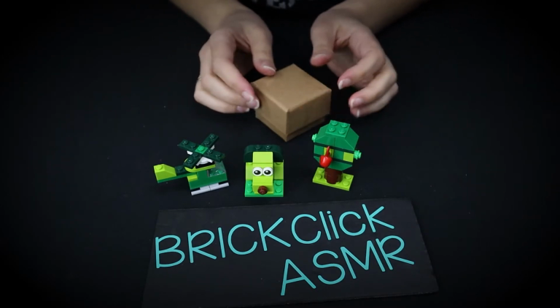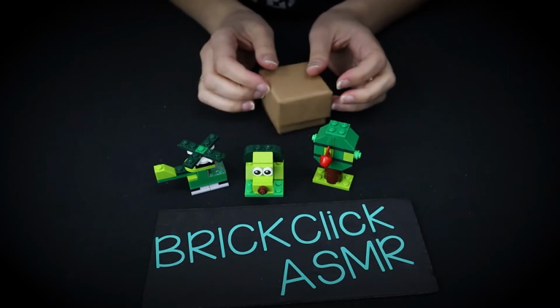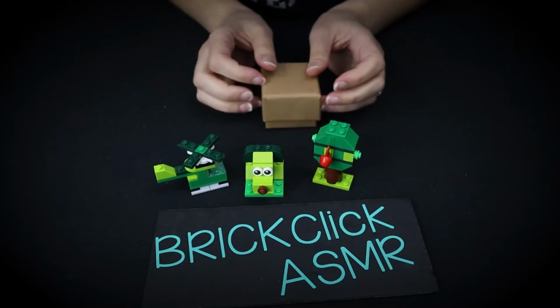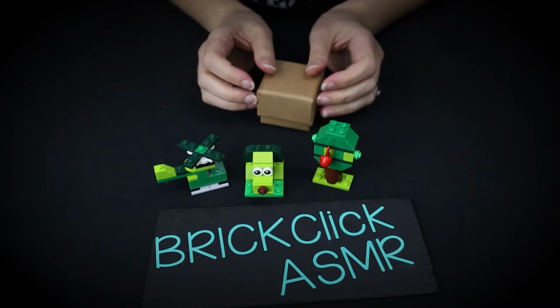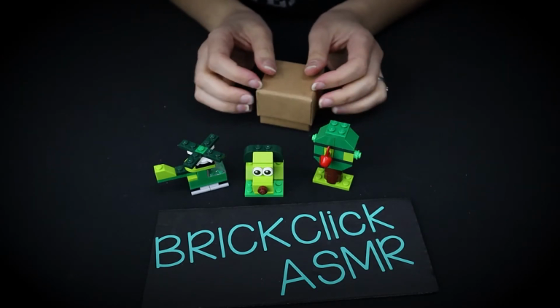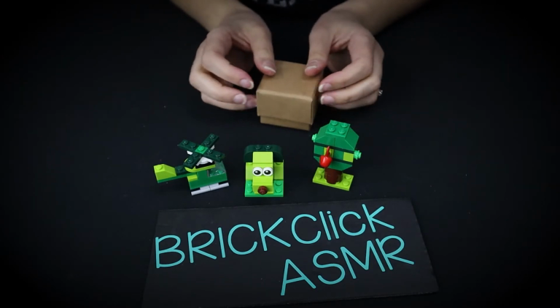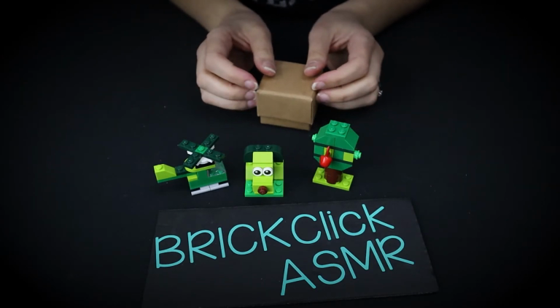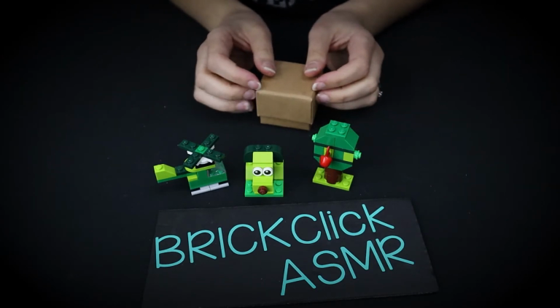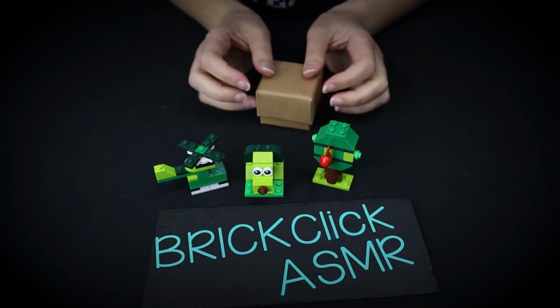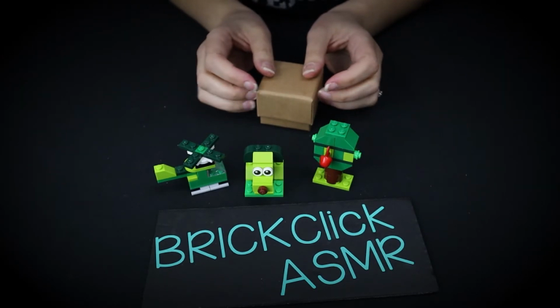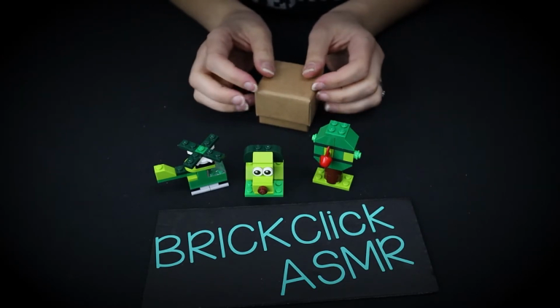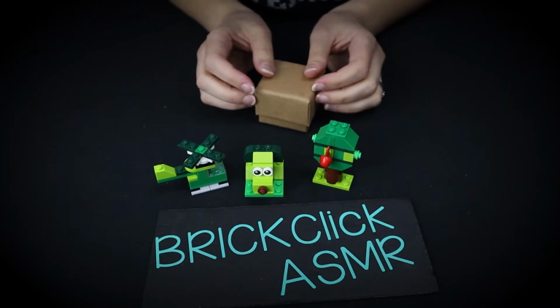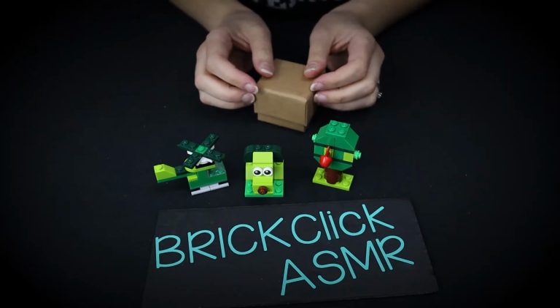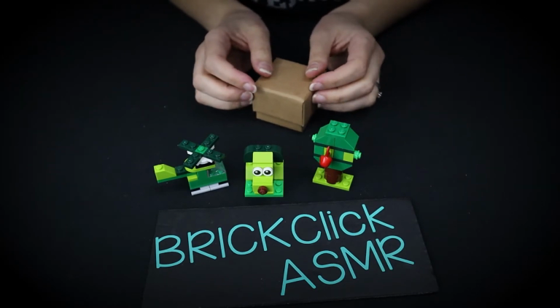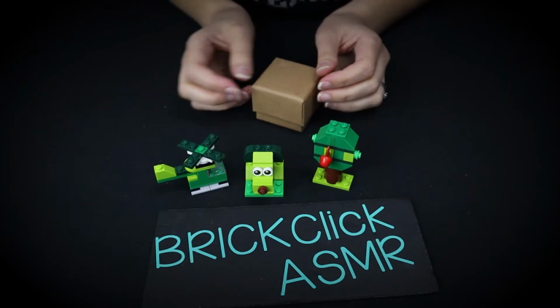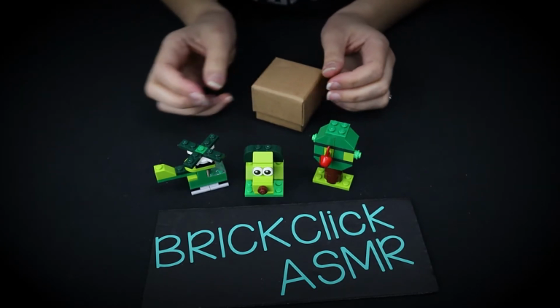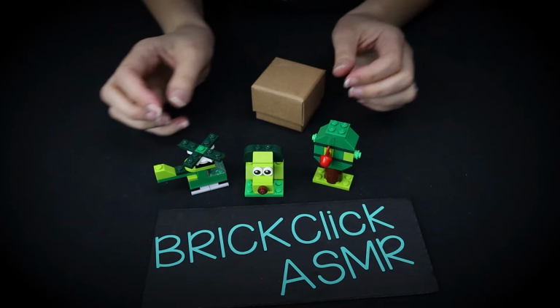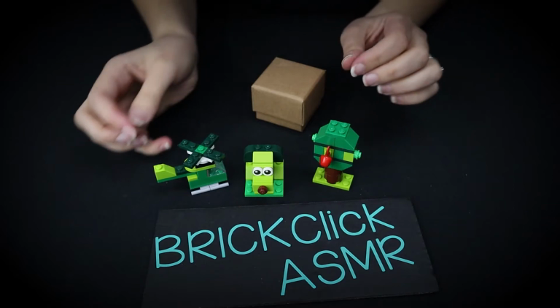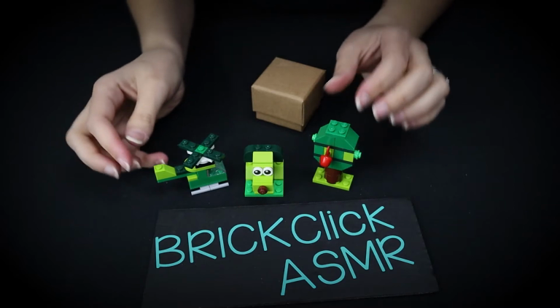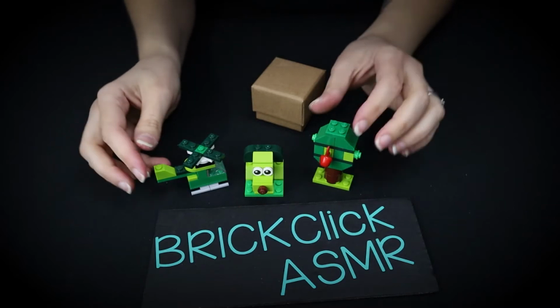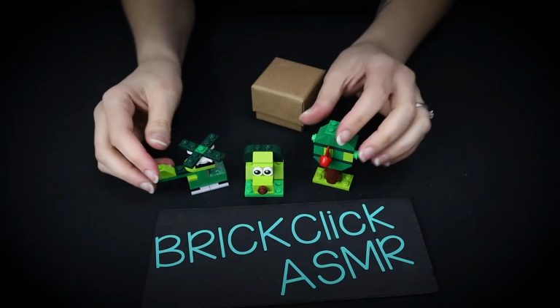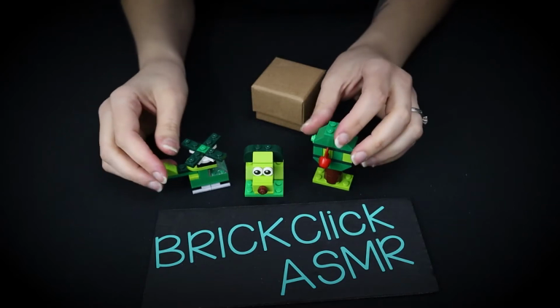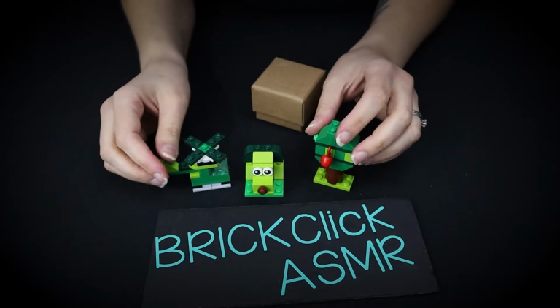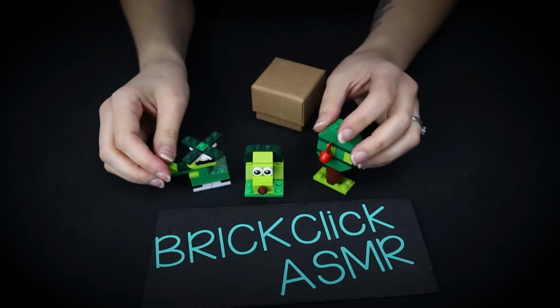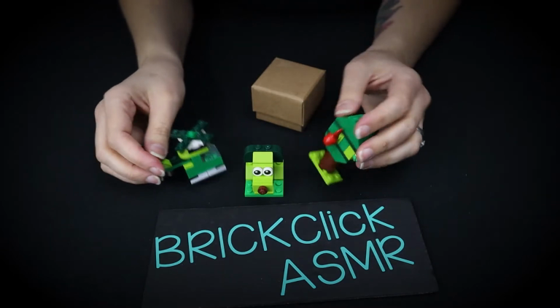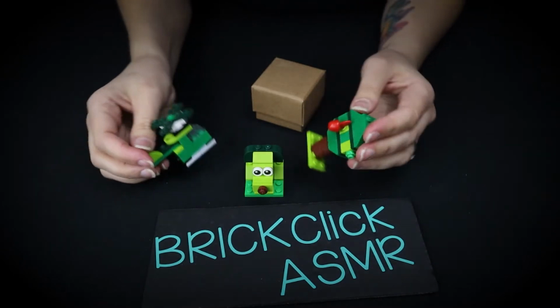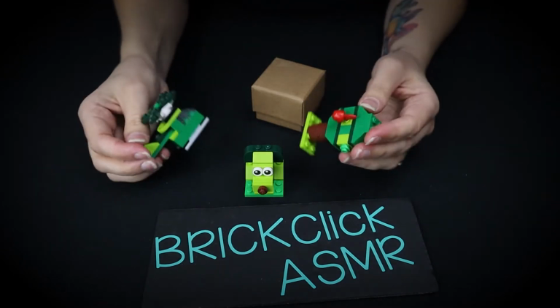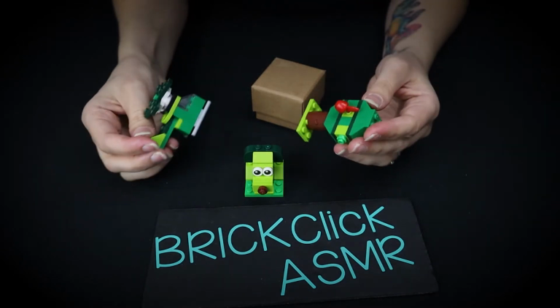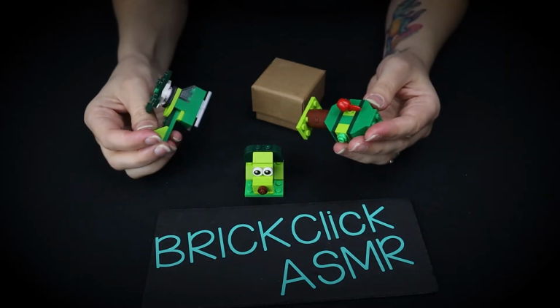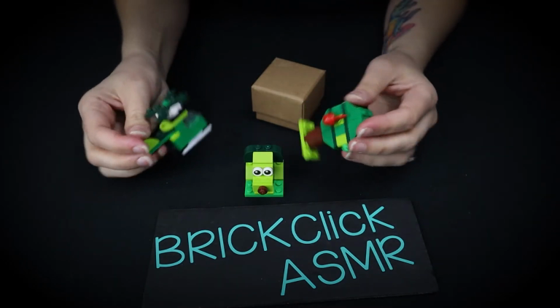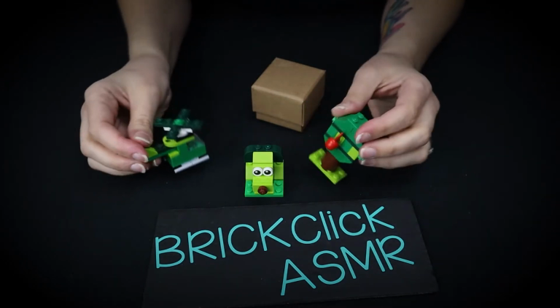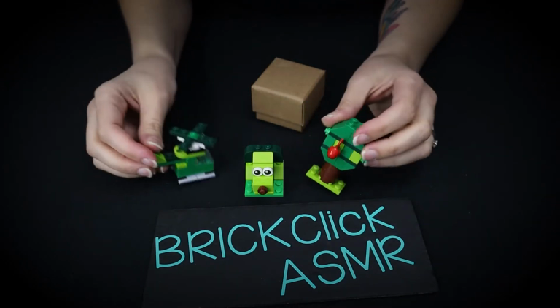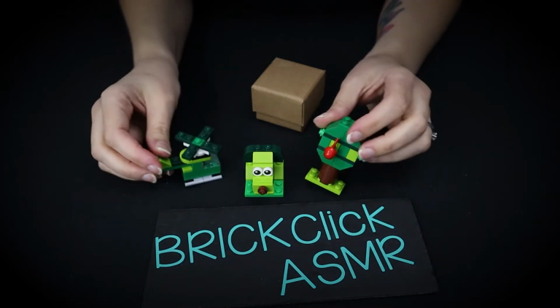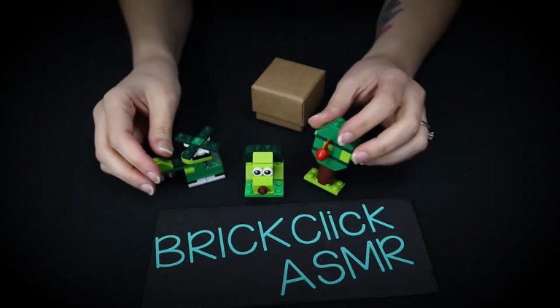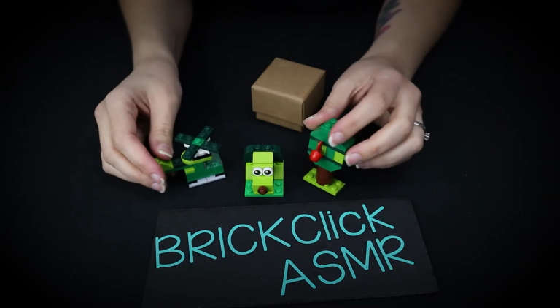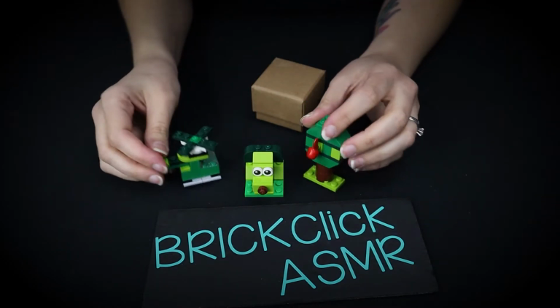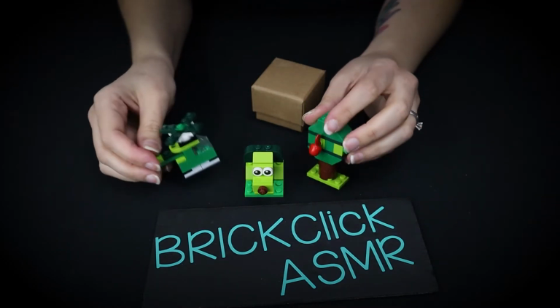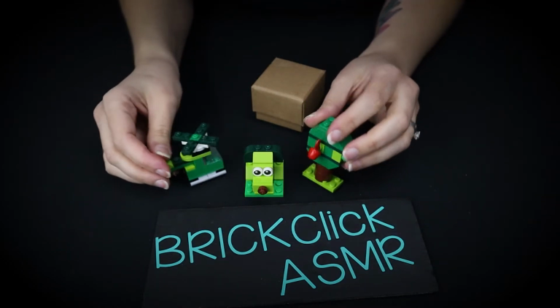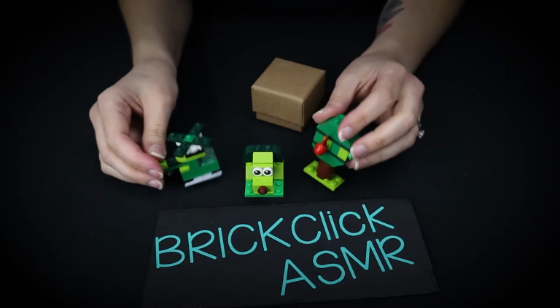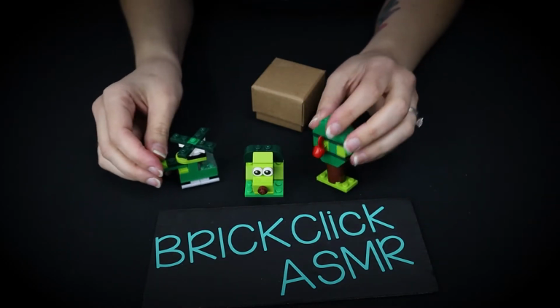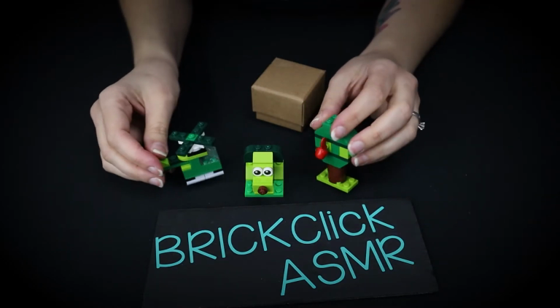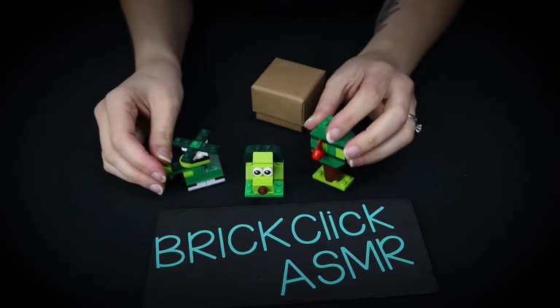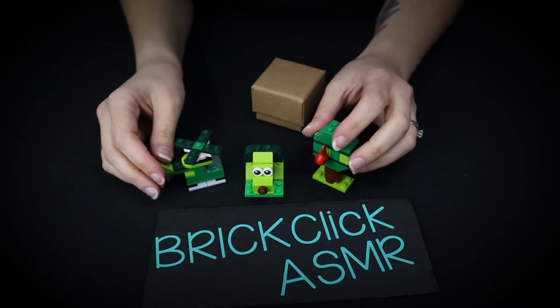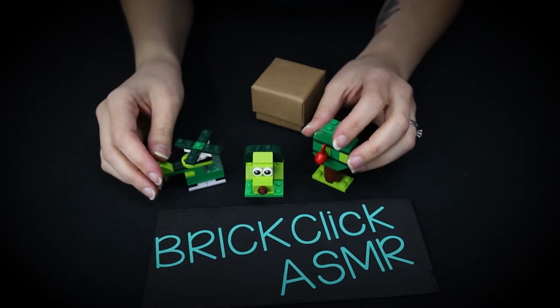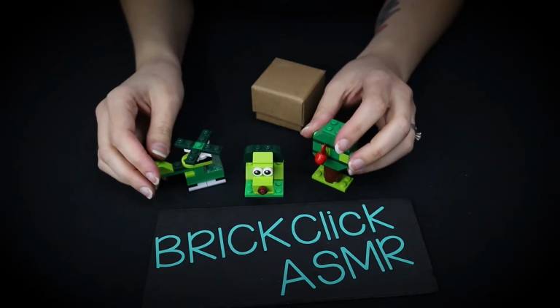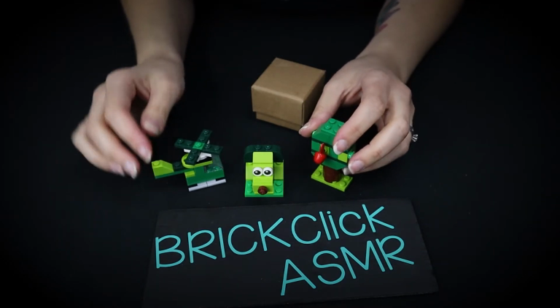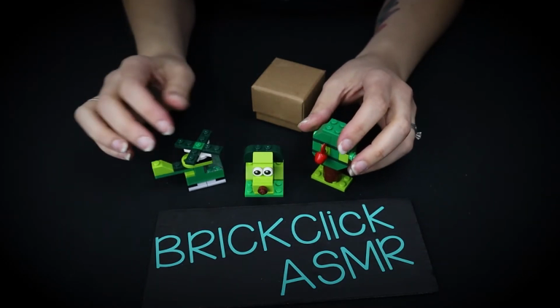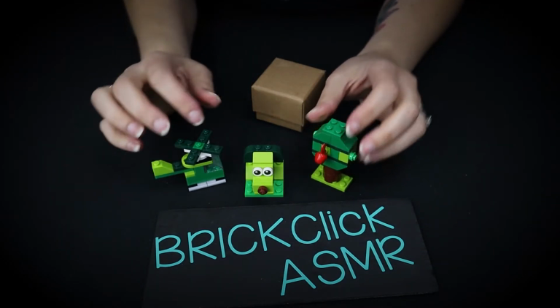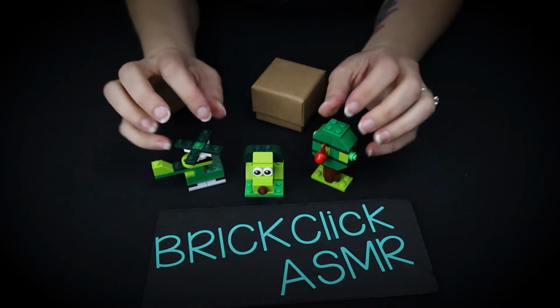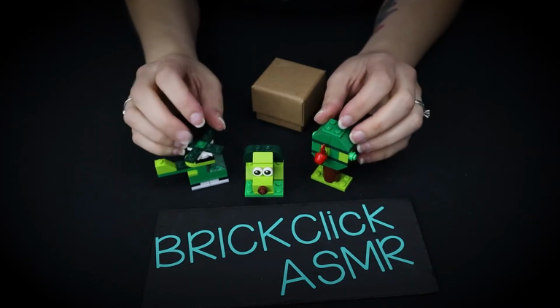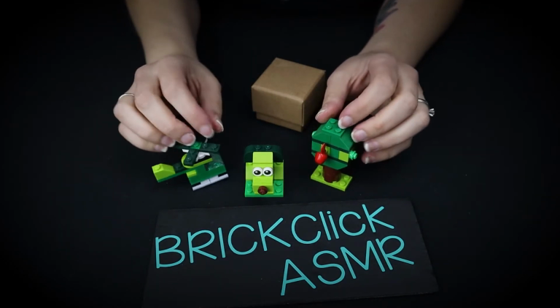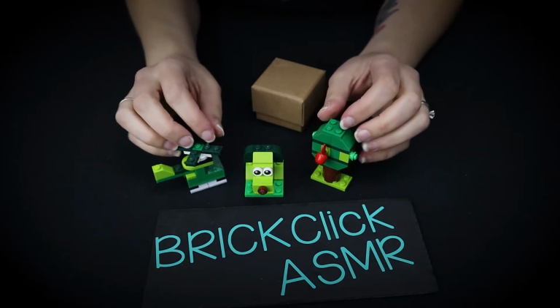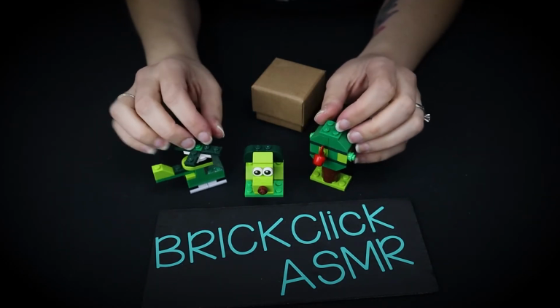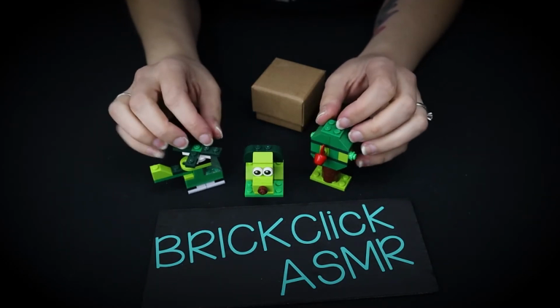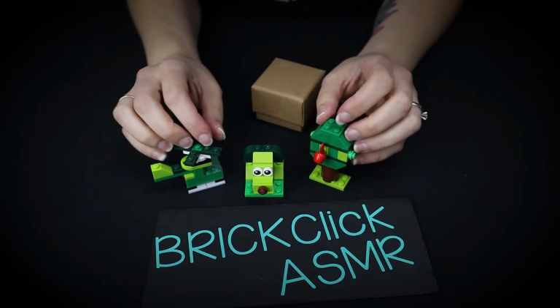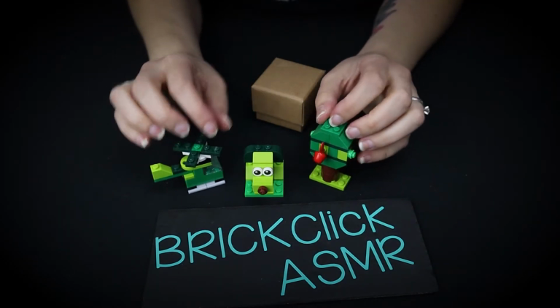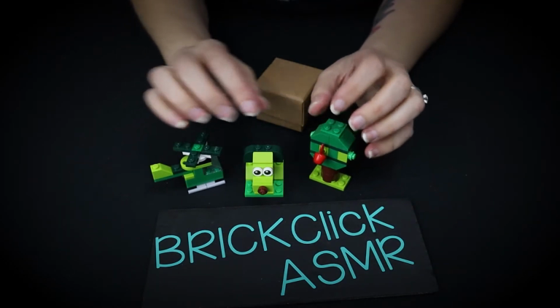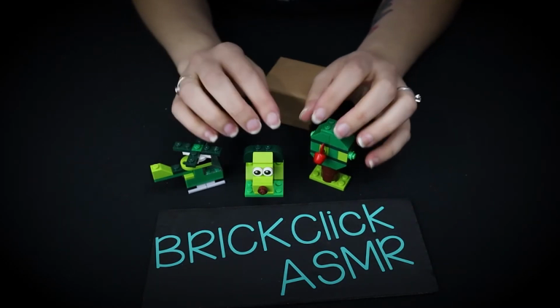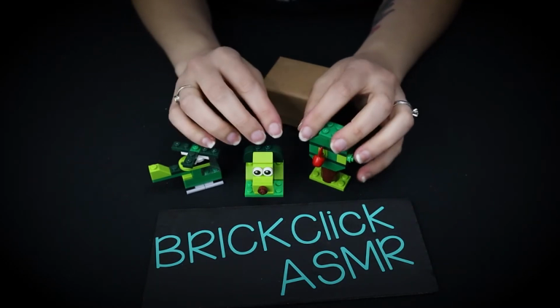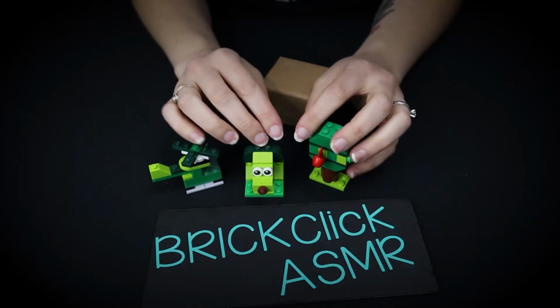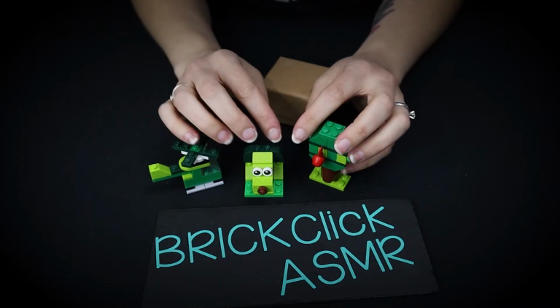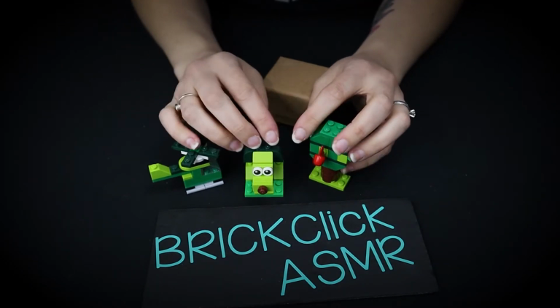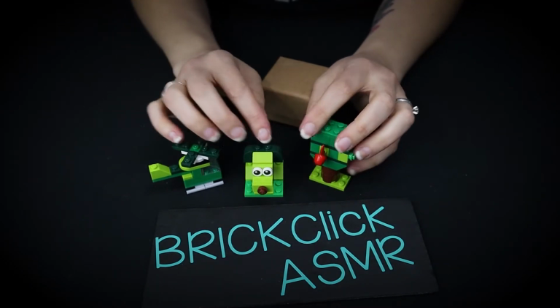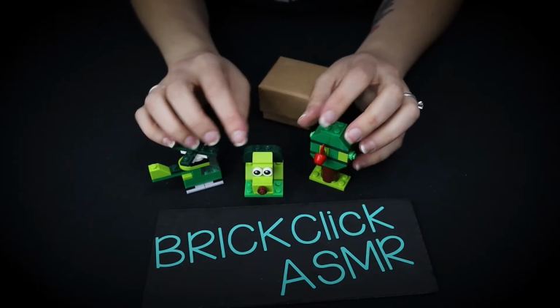So, what do you guys think? Do you guys have these little sets? They're very simple and very cute. I love them.